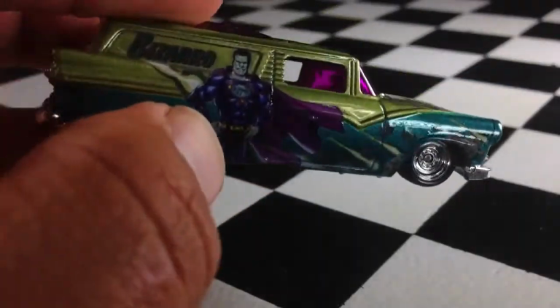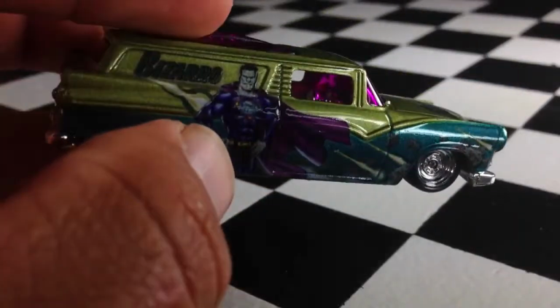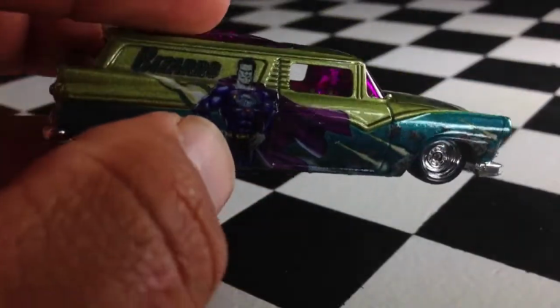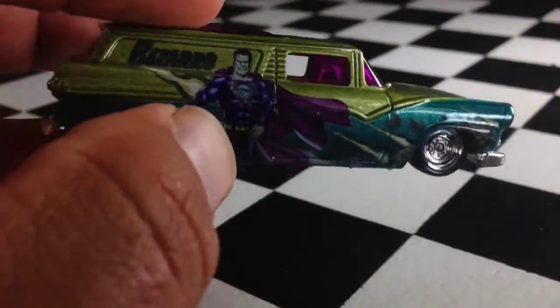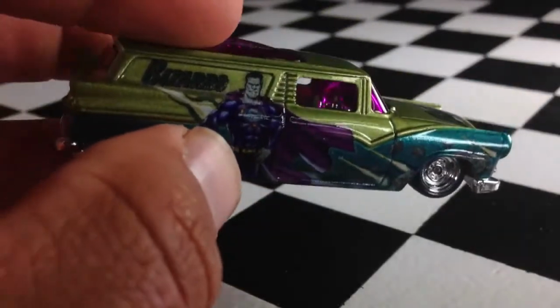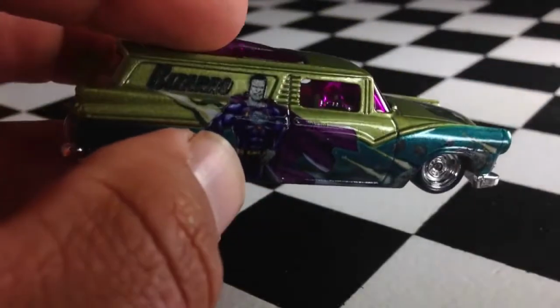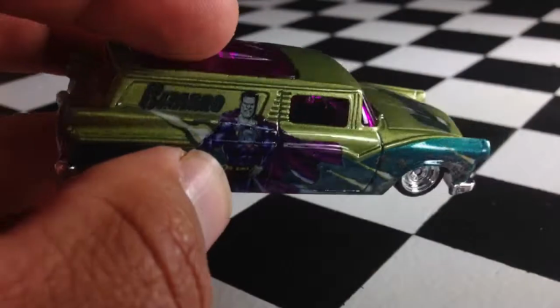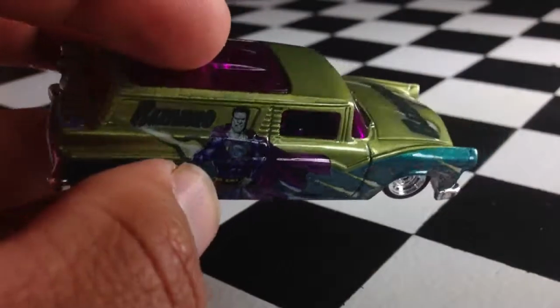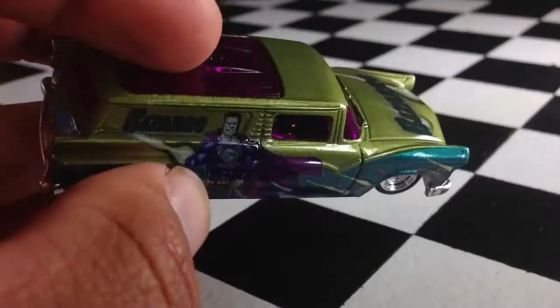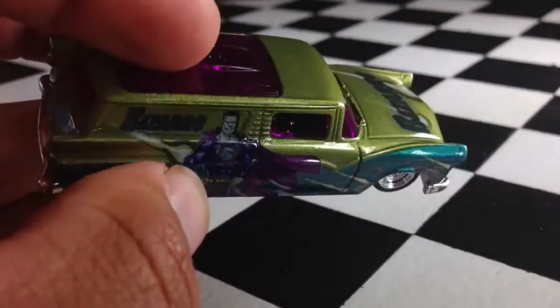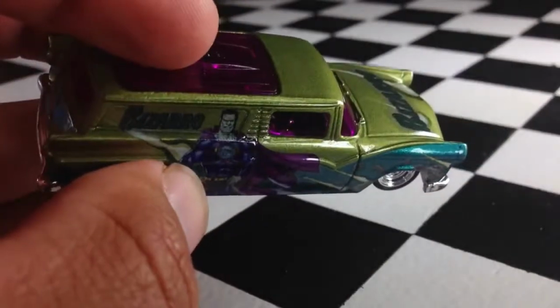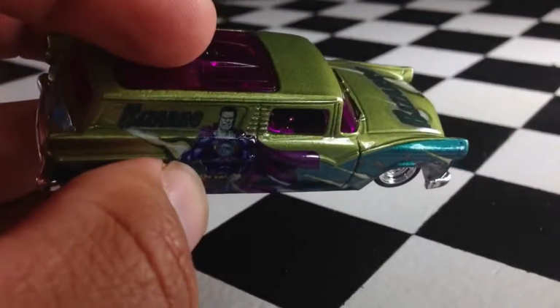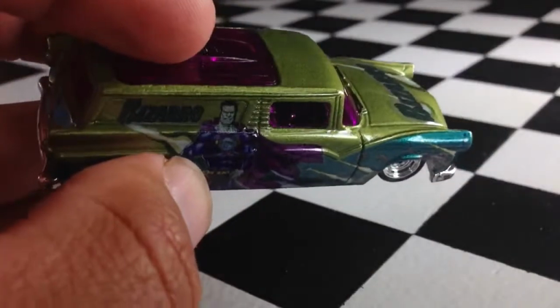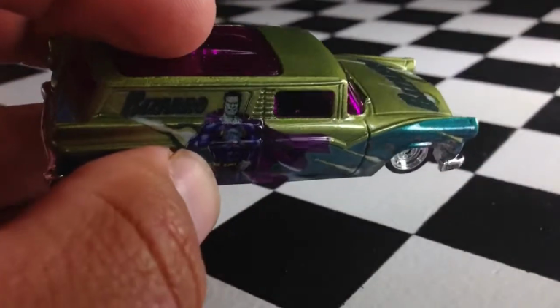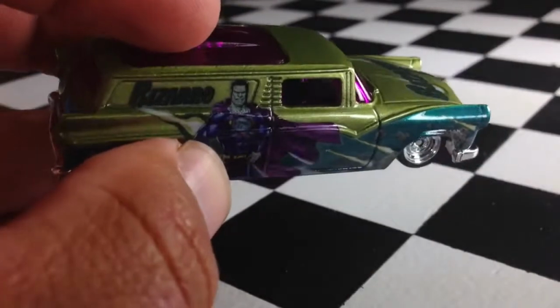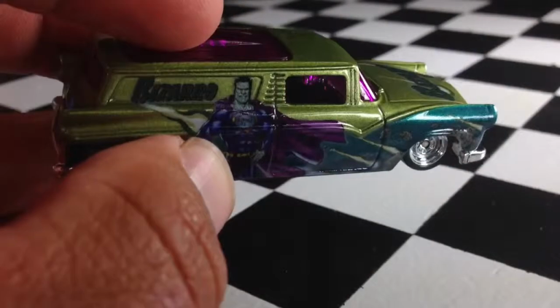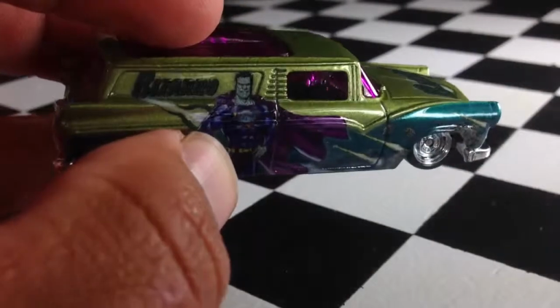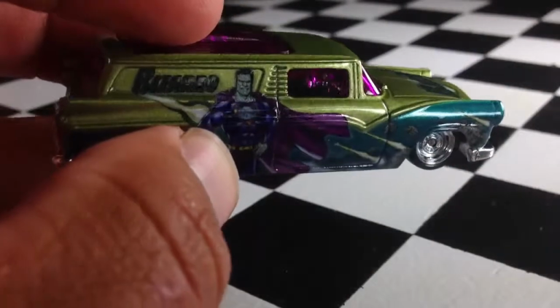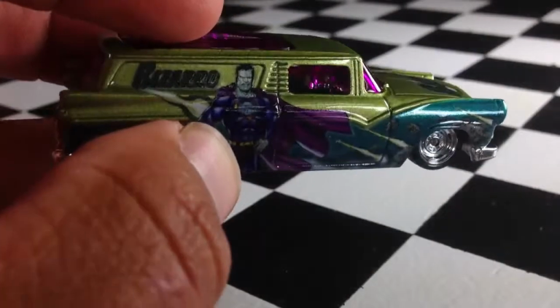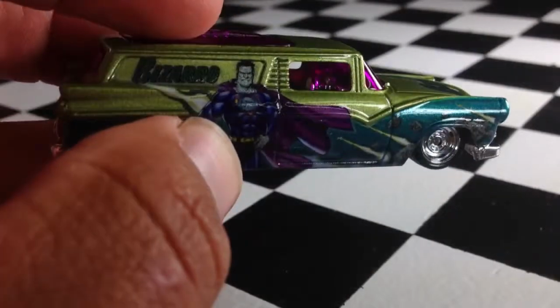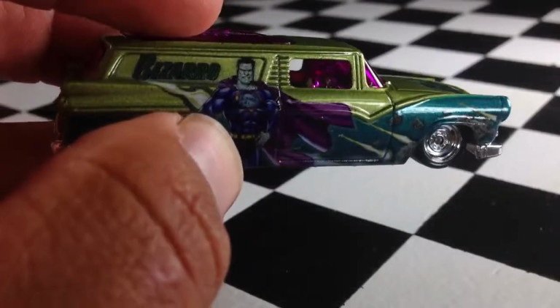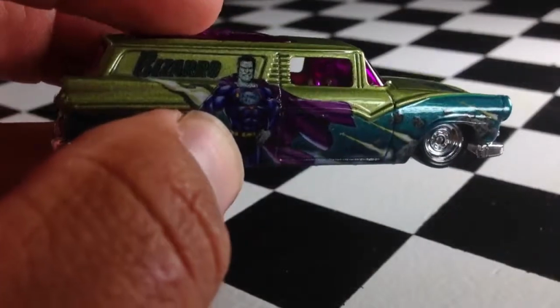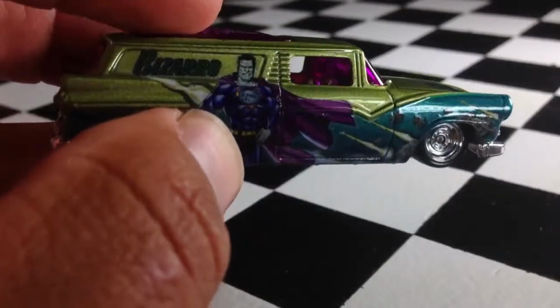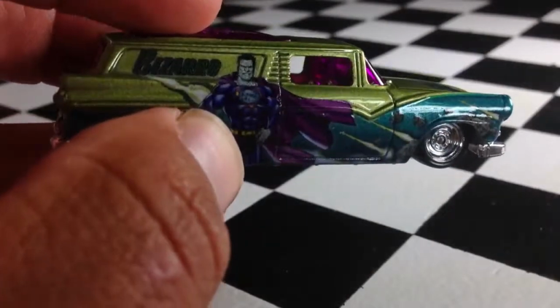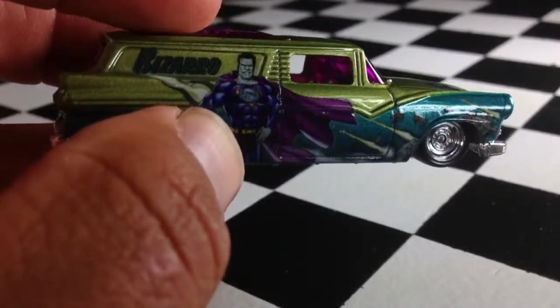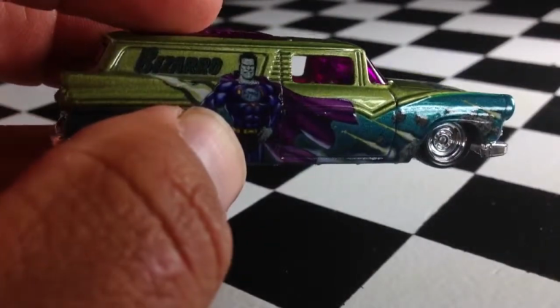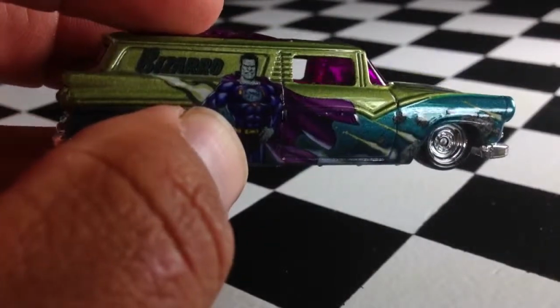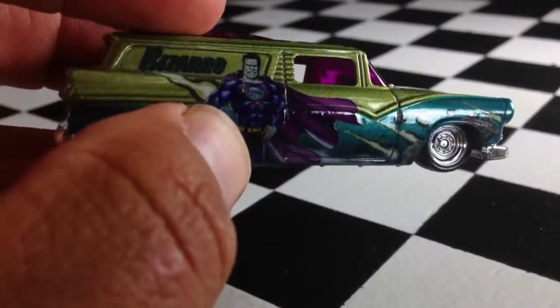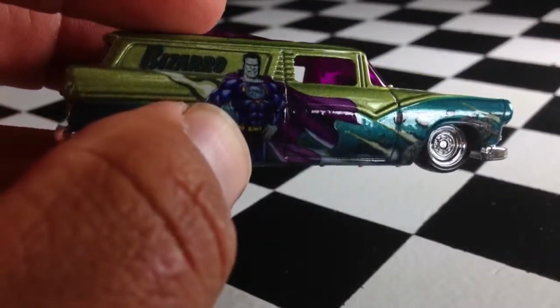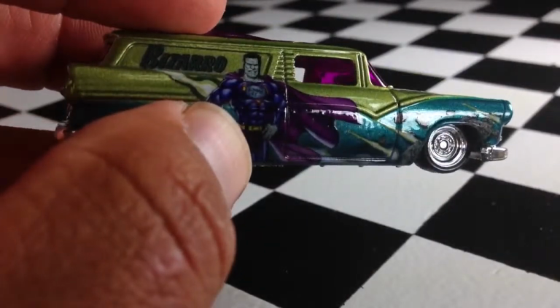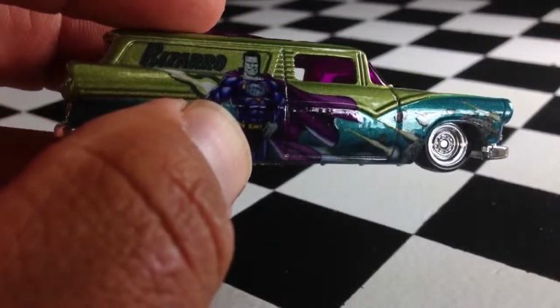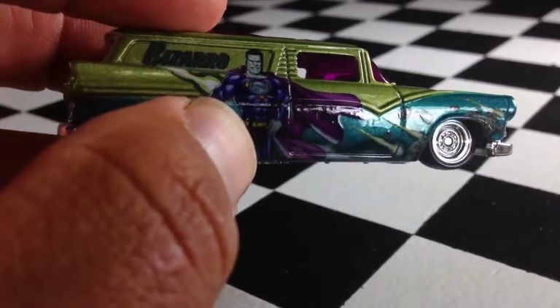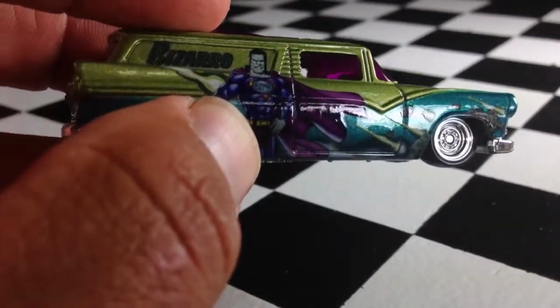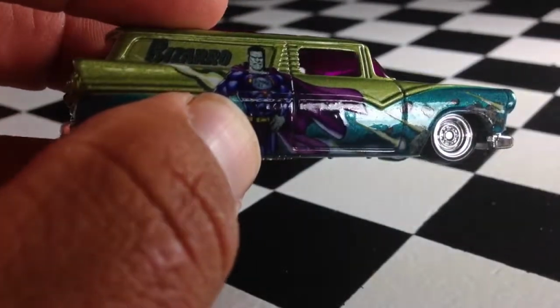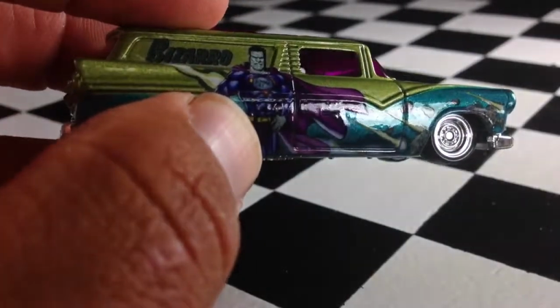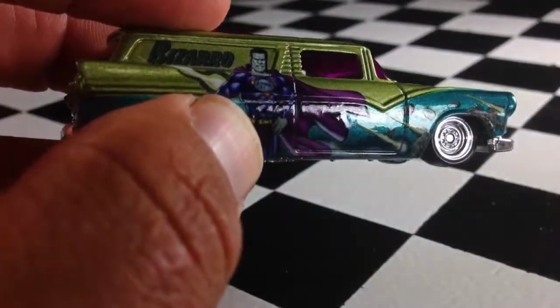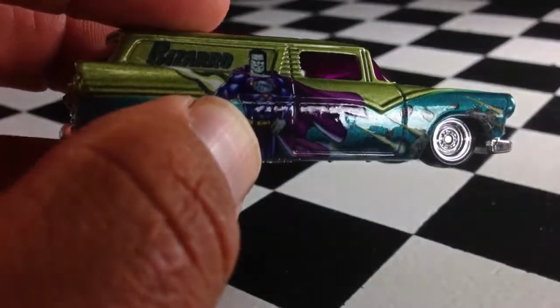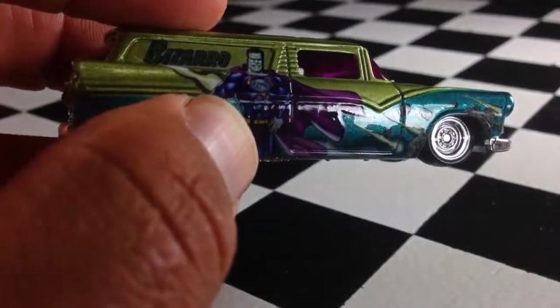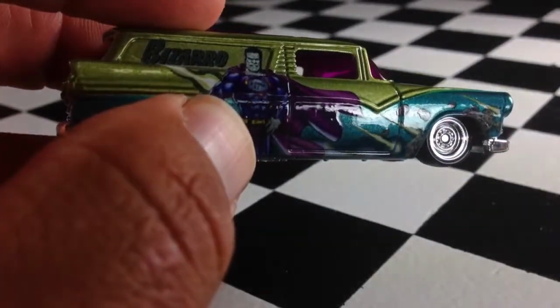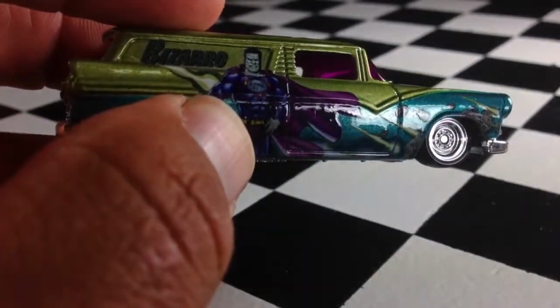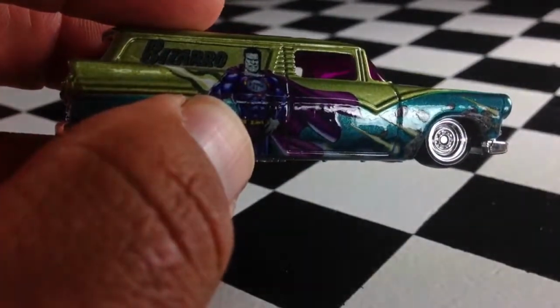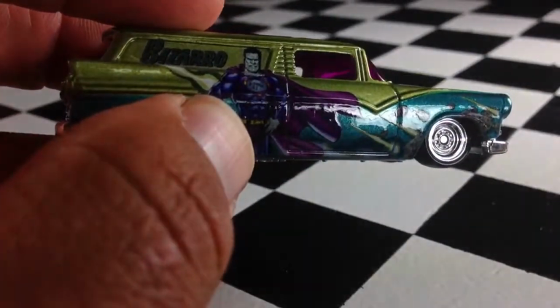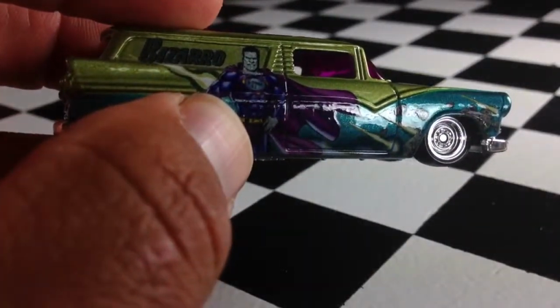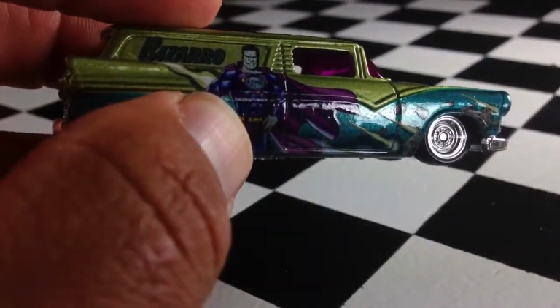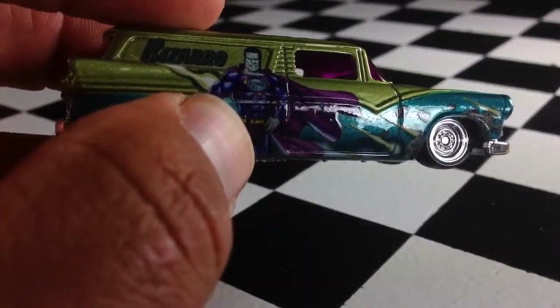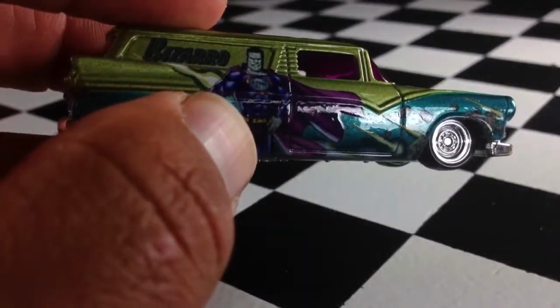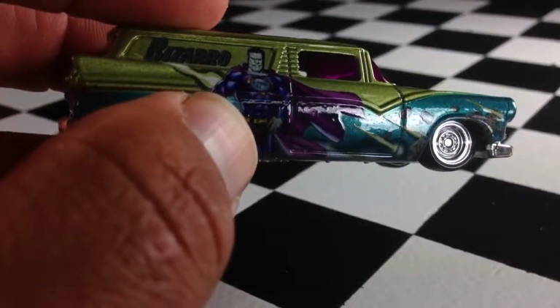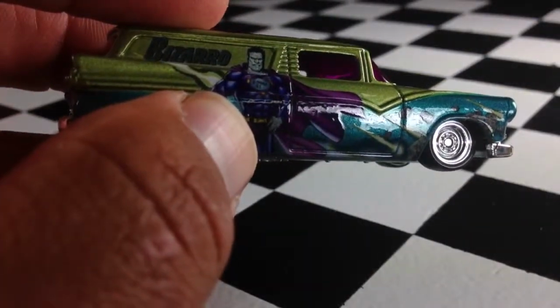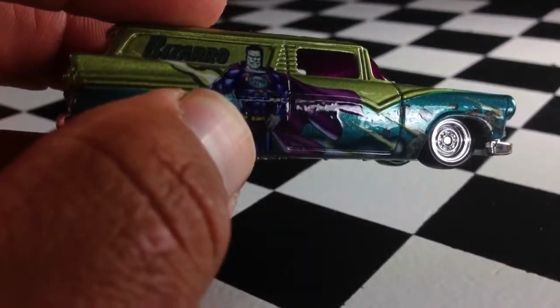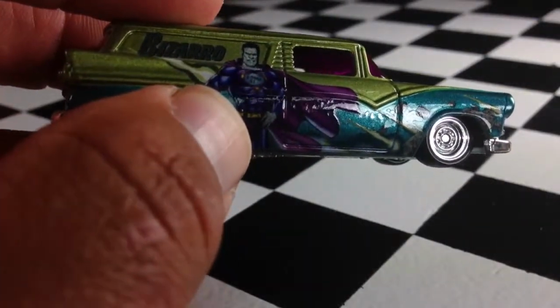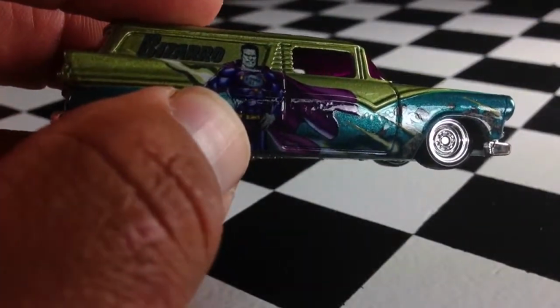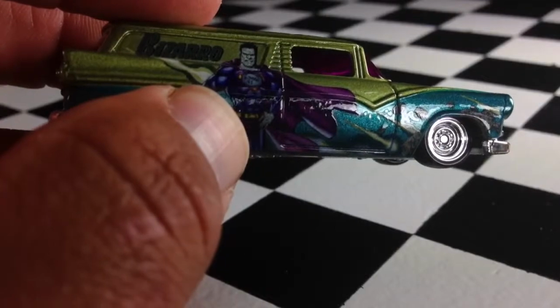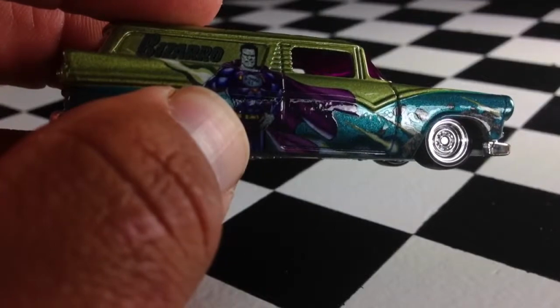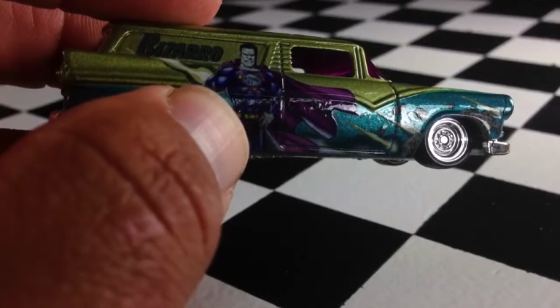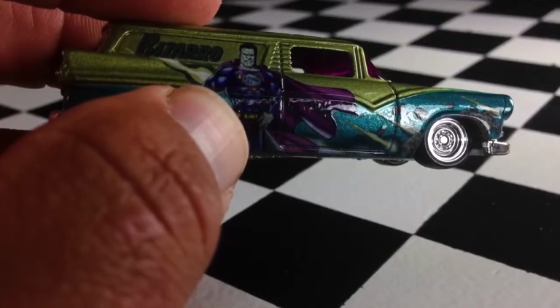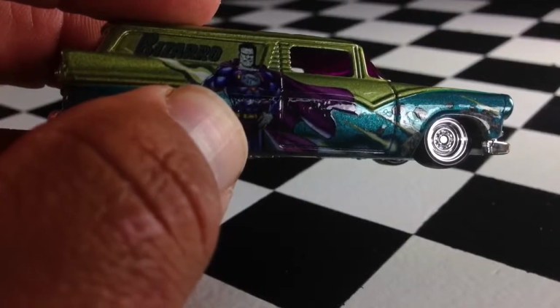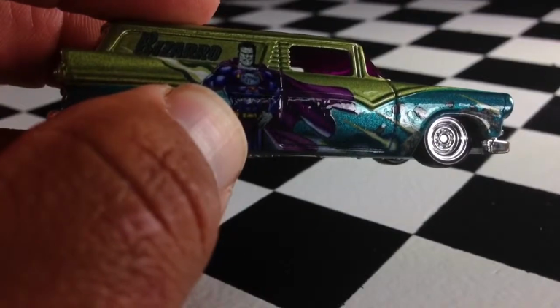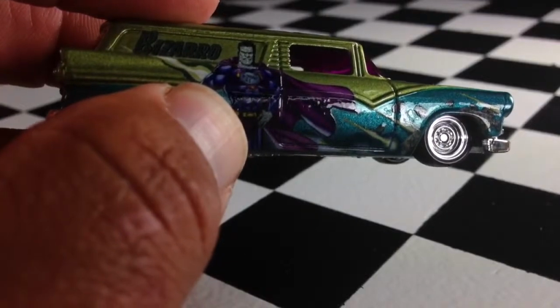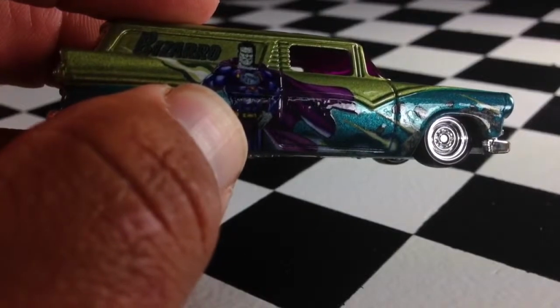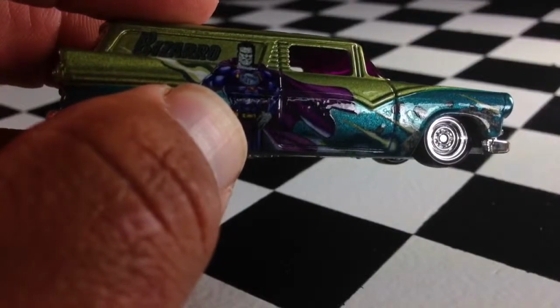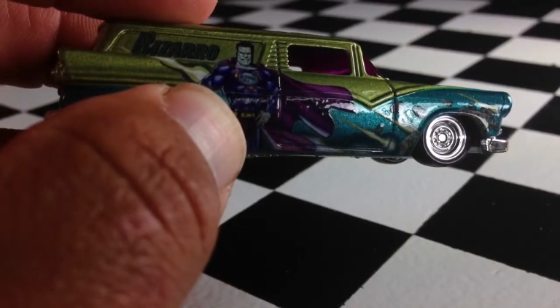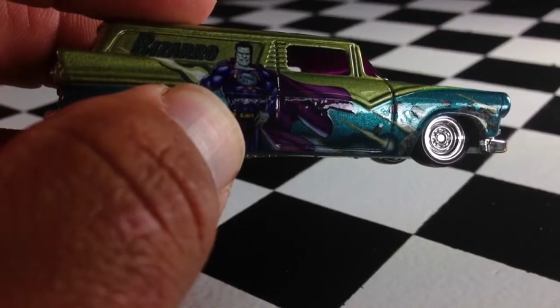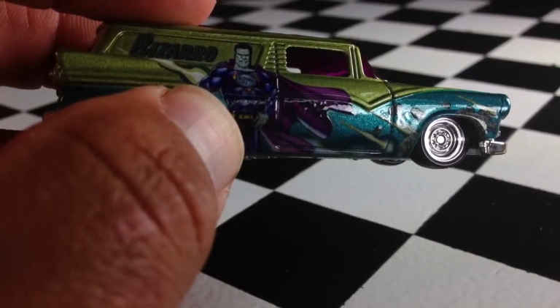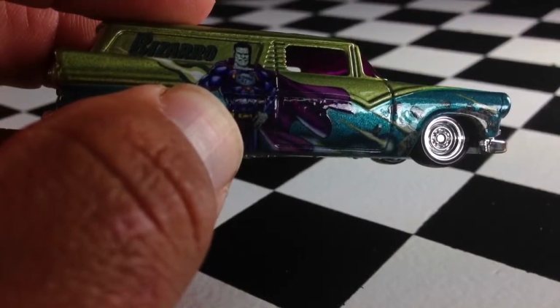Anyways, there you have it. 8 Crate Delivery, Bizarro. Thanks for watching. Please check out my other videos and have a great day.